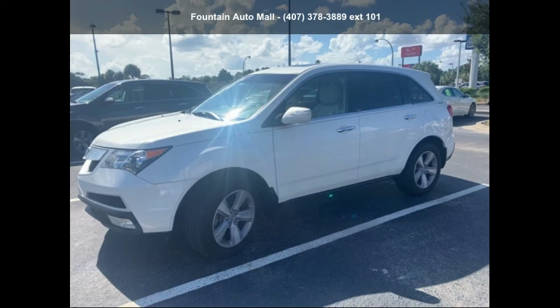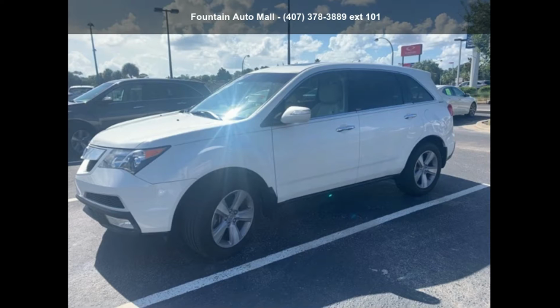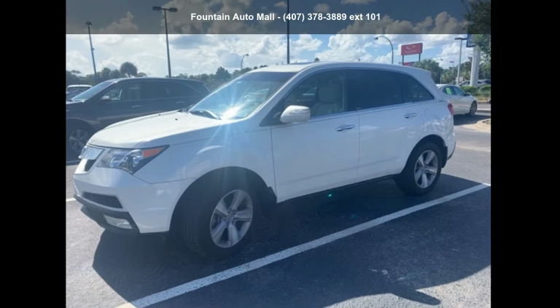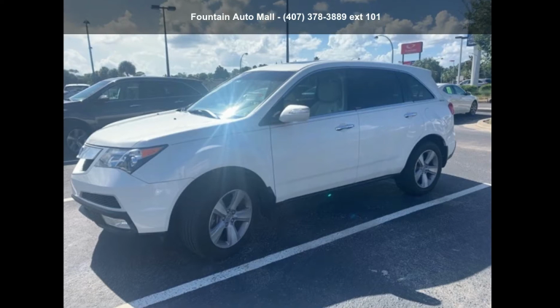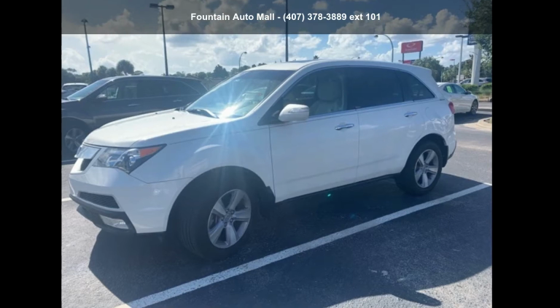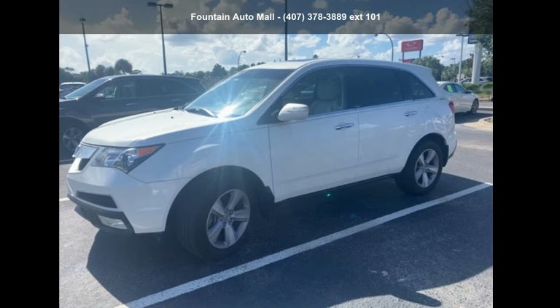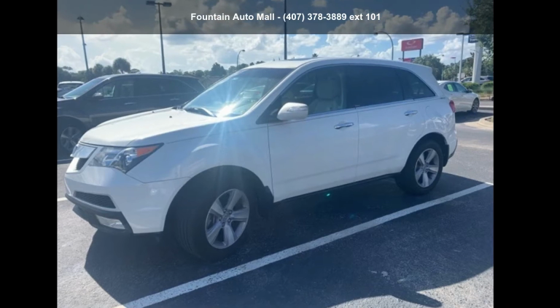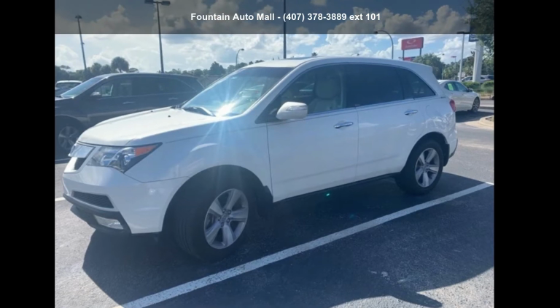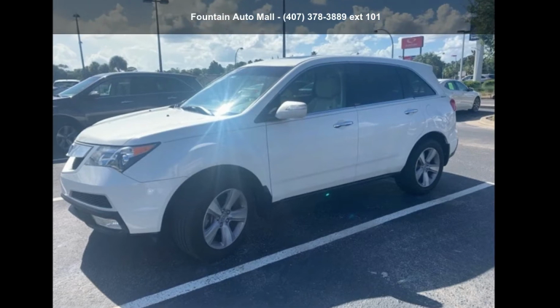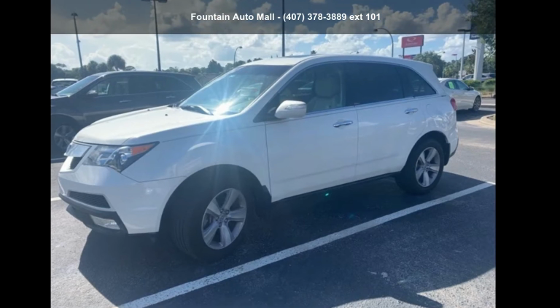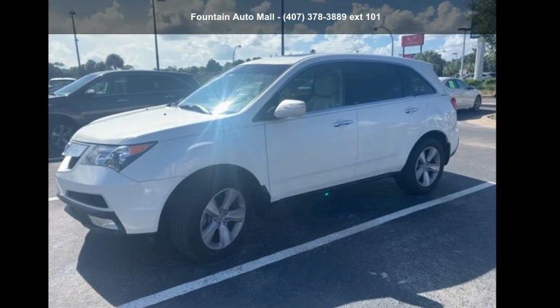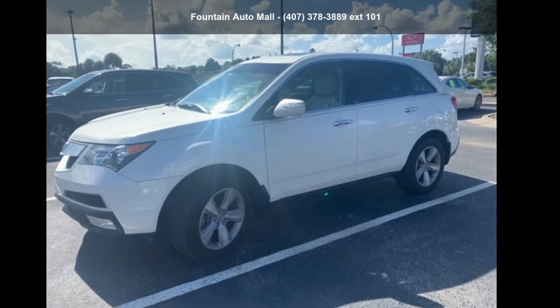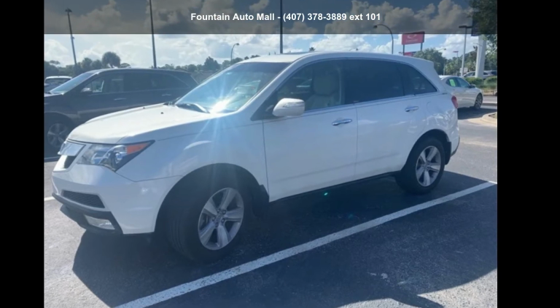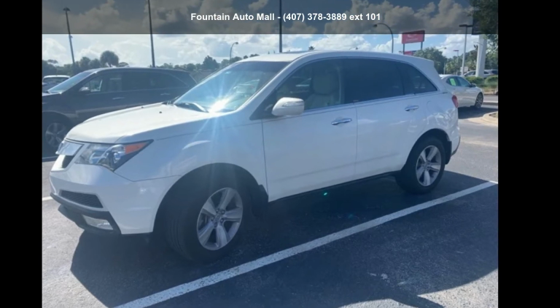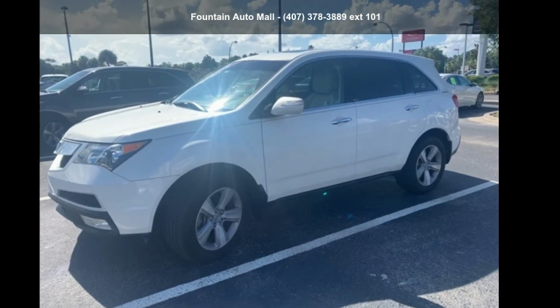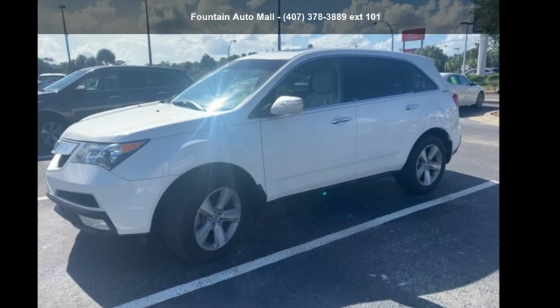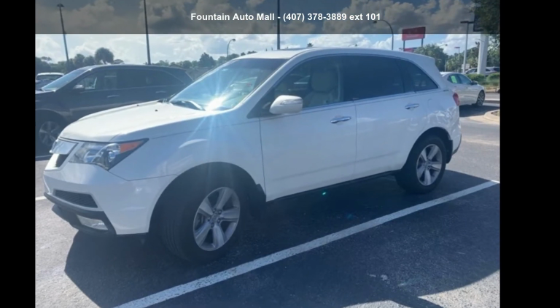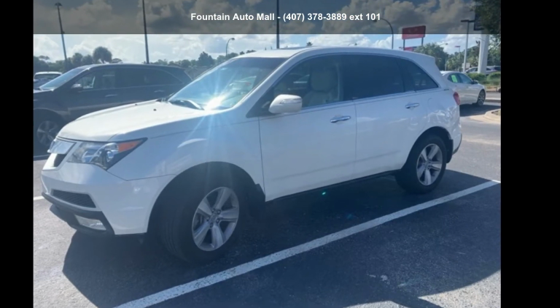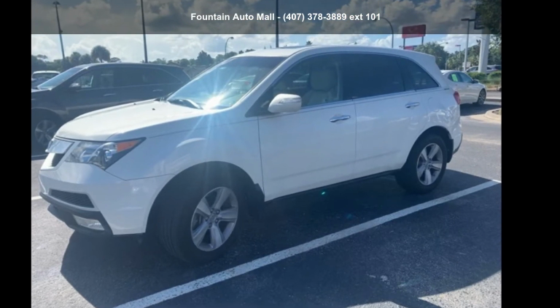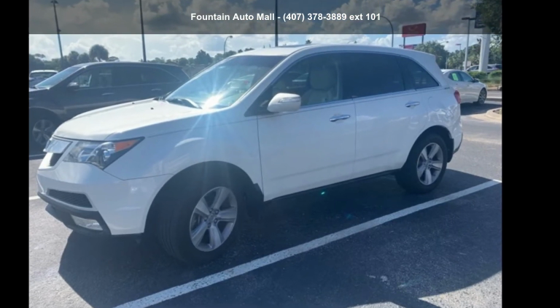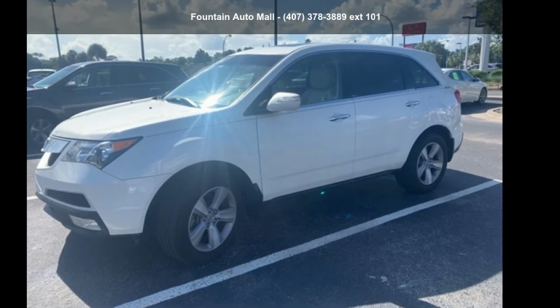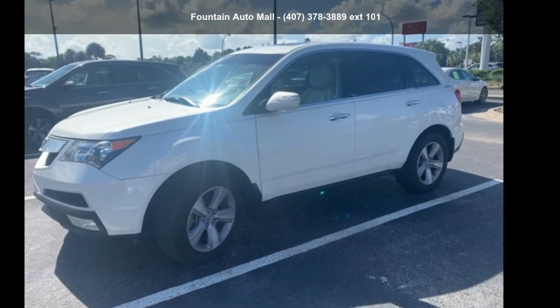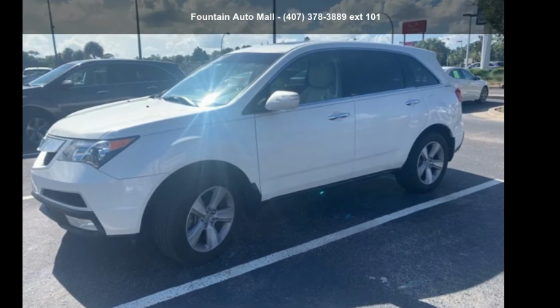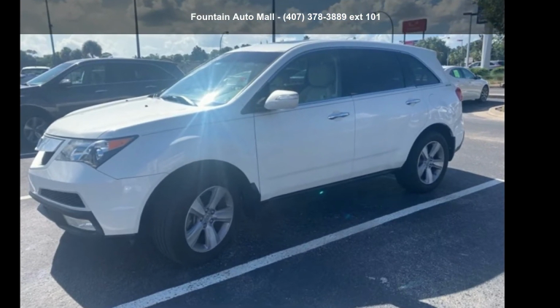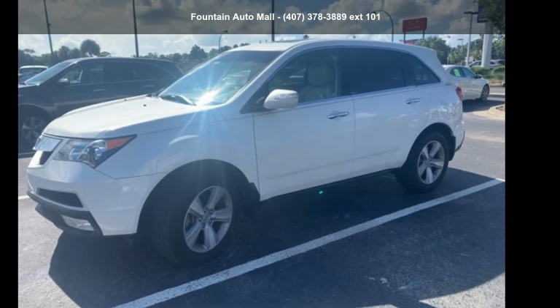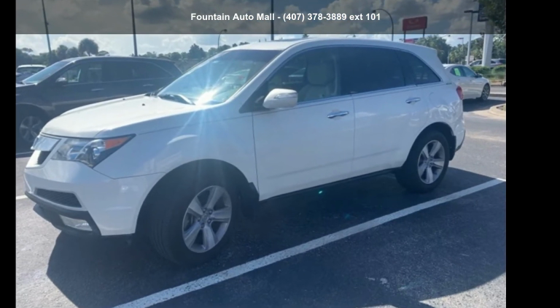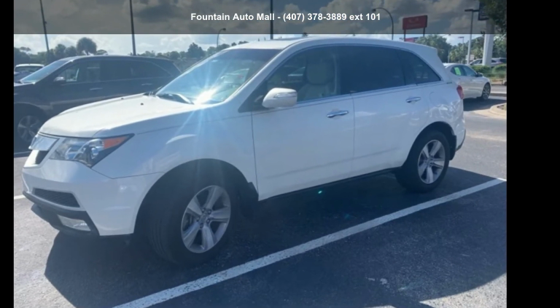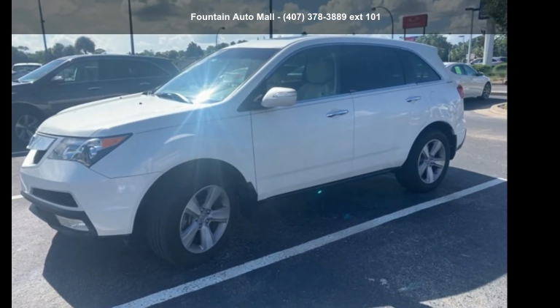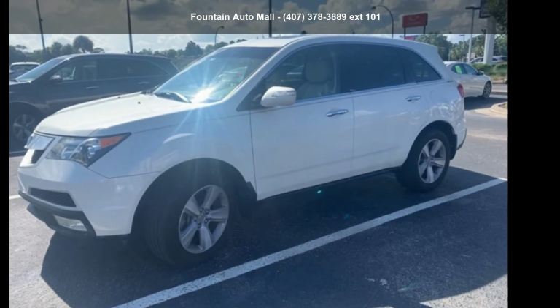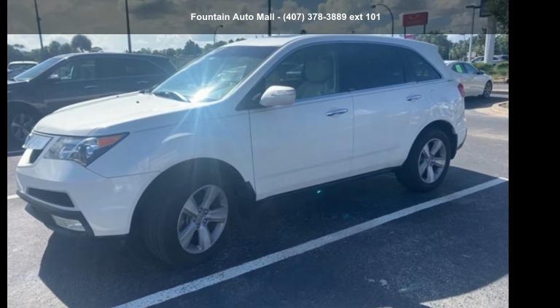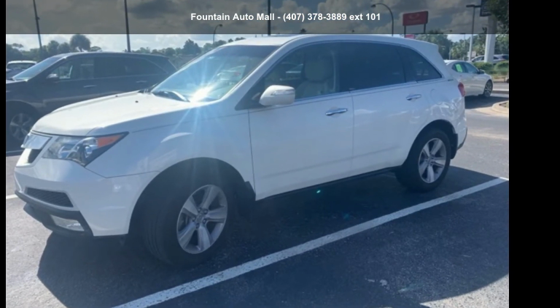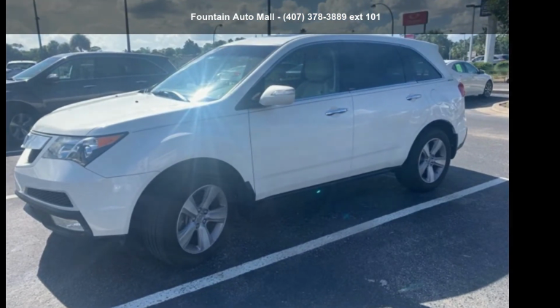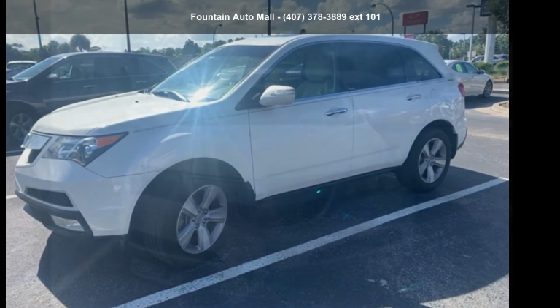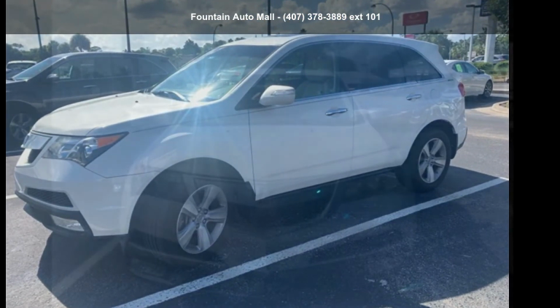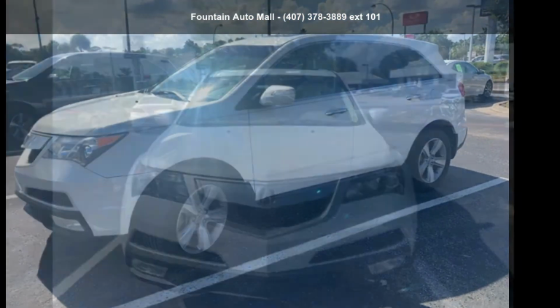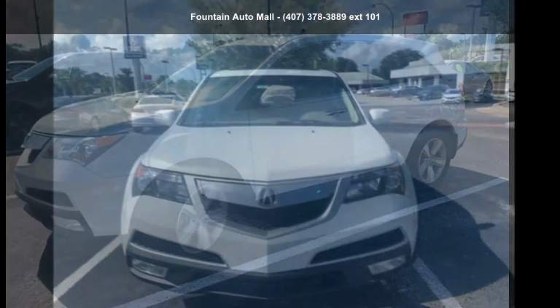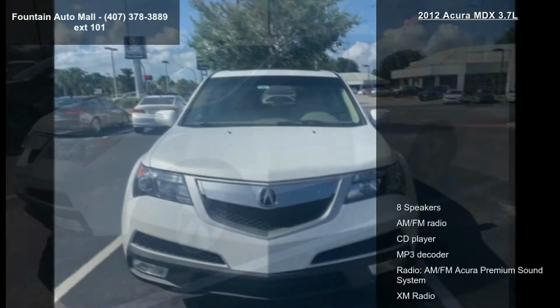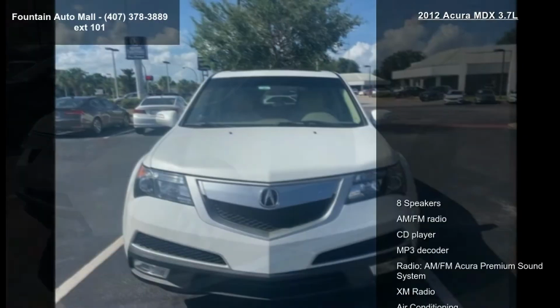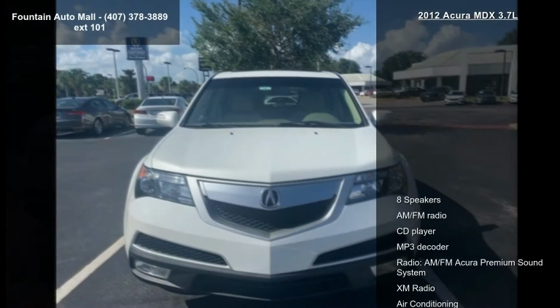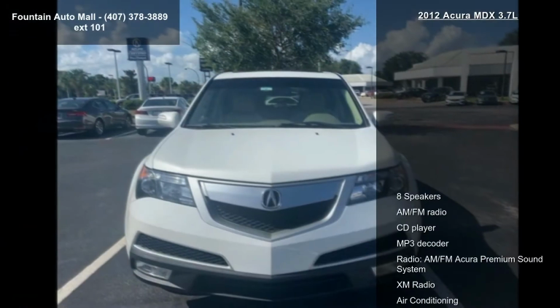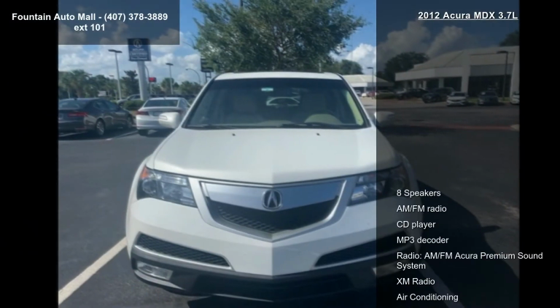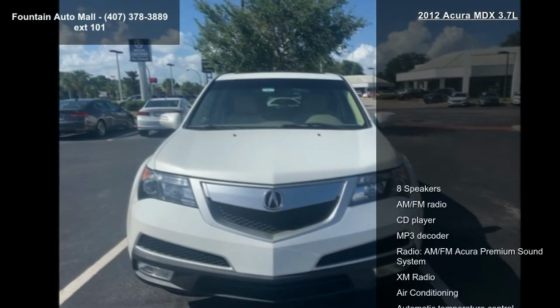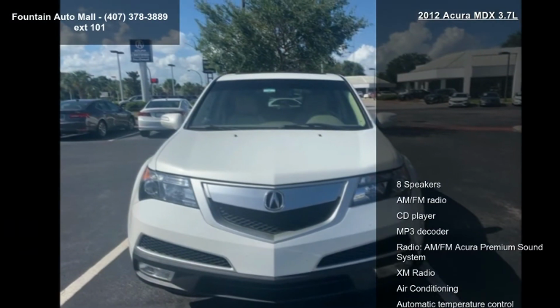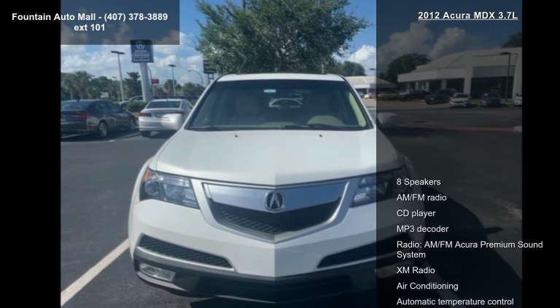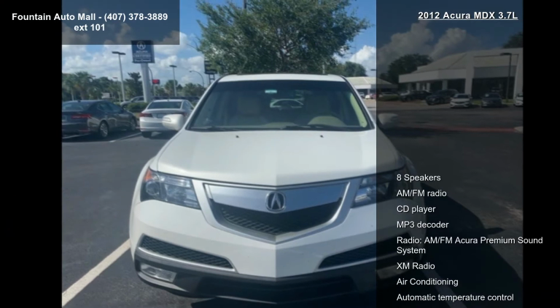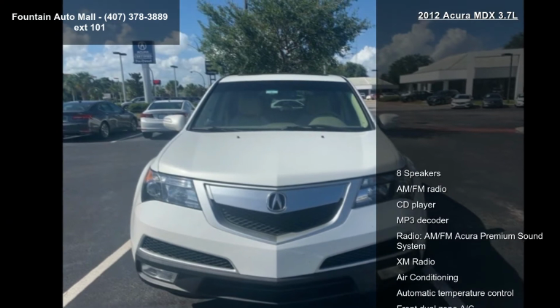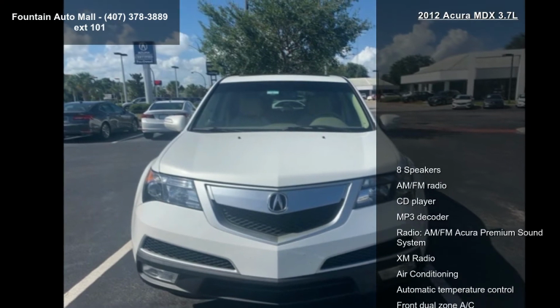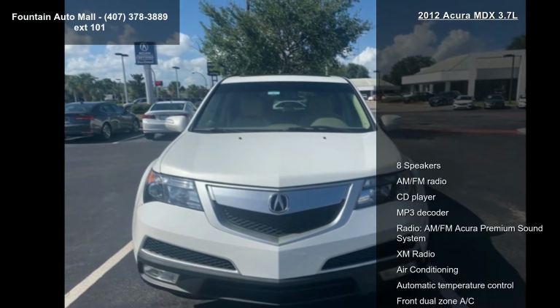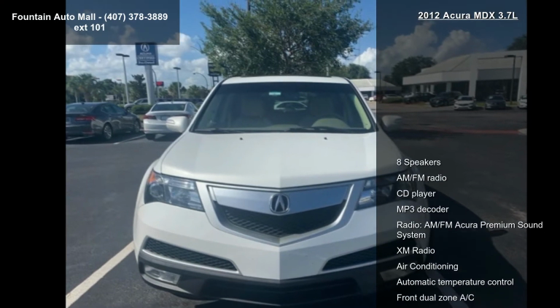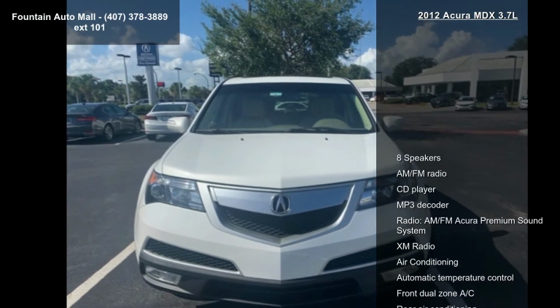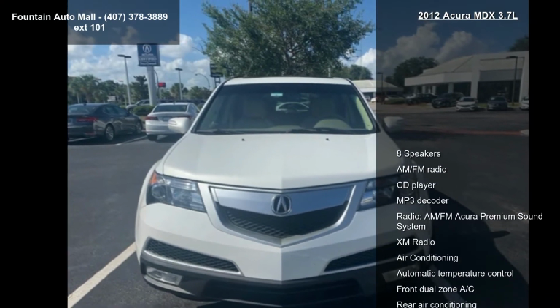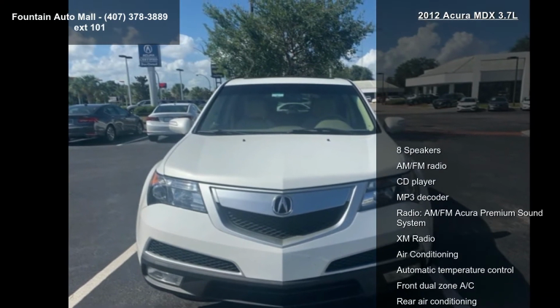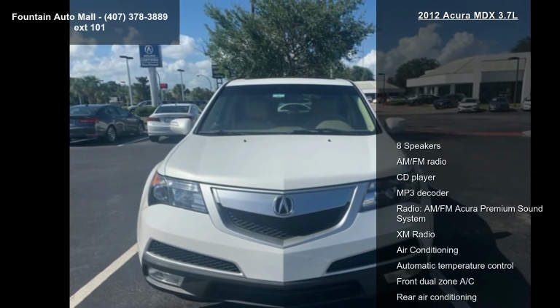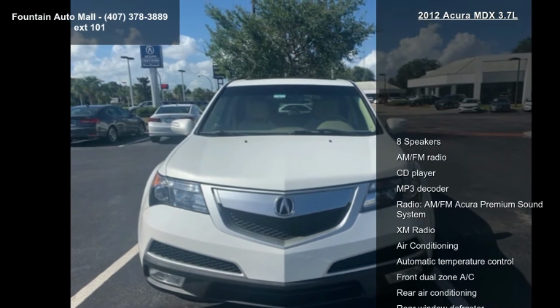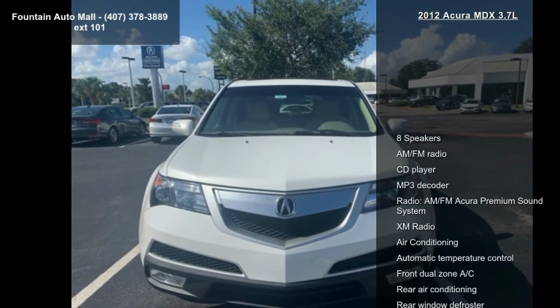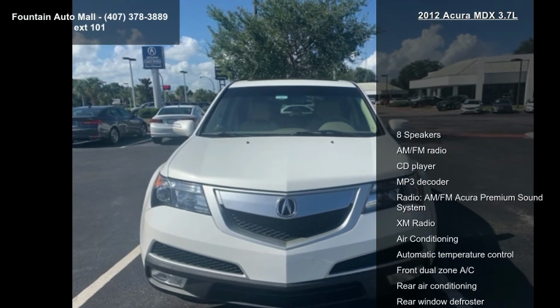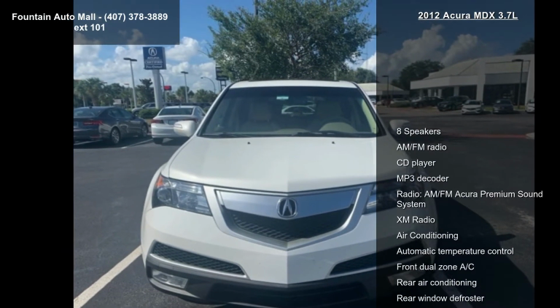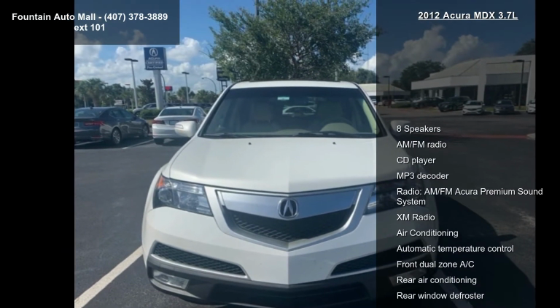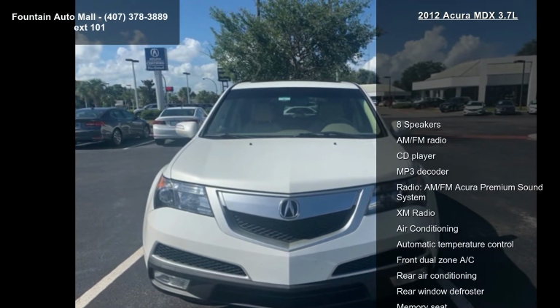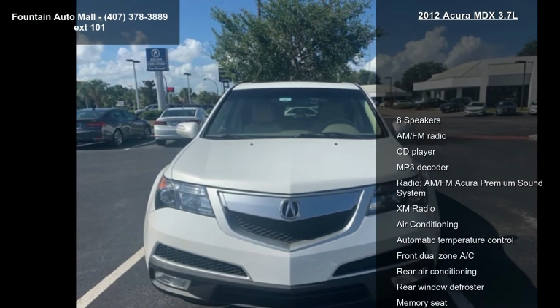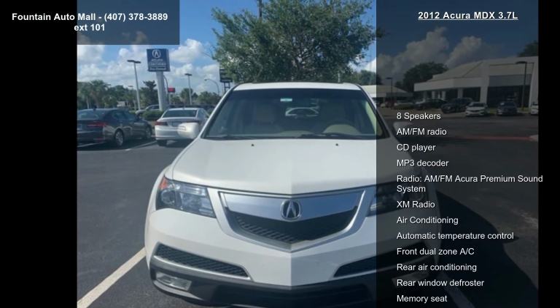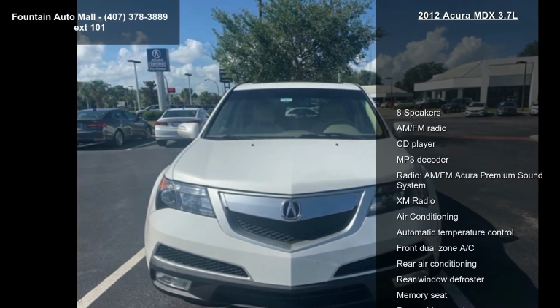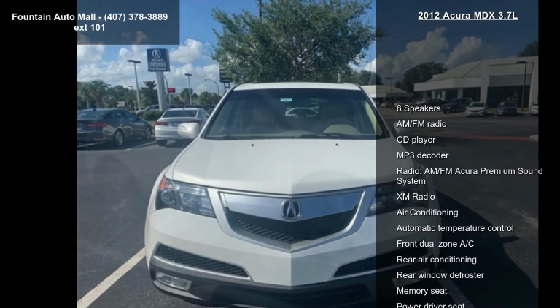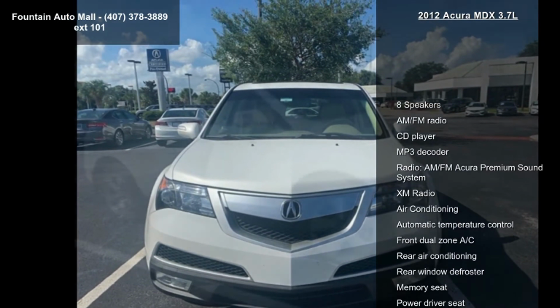Arrive in style with this Acura 2012 MDX 3.7L. If you are looking for a first class ride, you have found it.